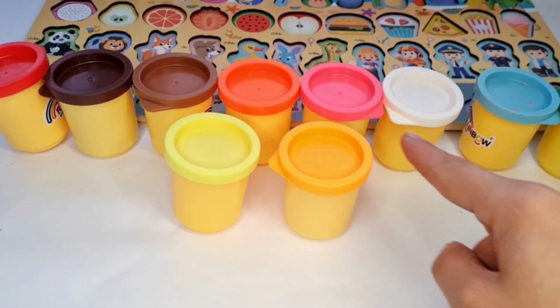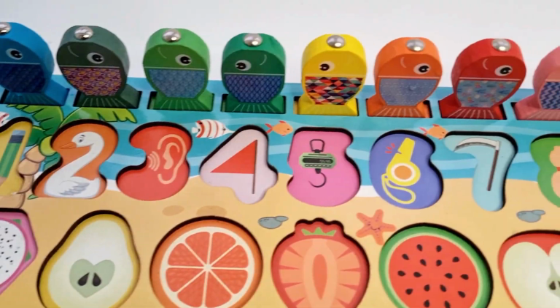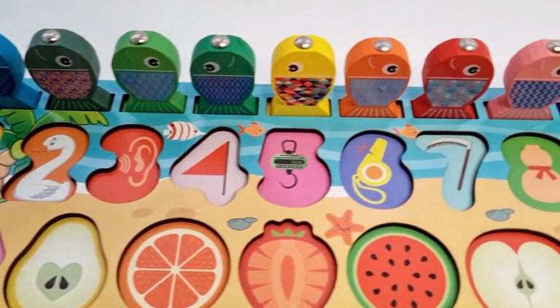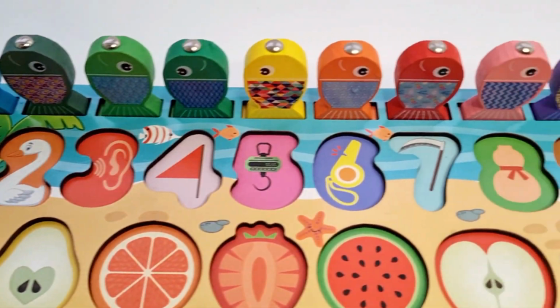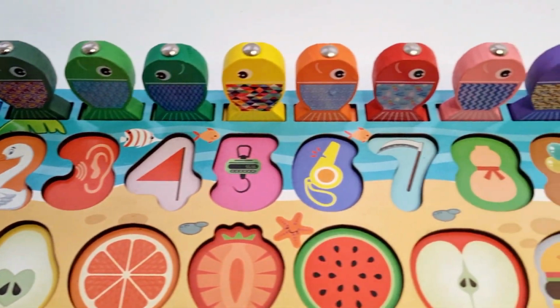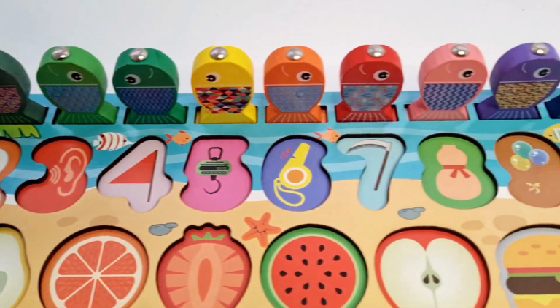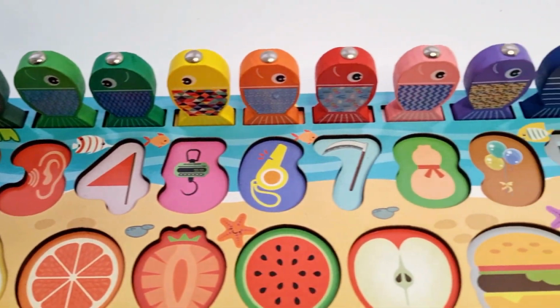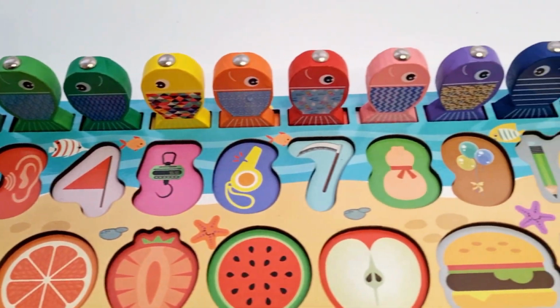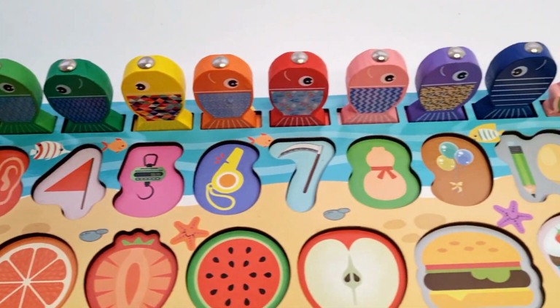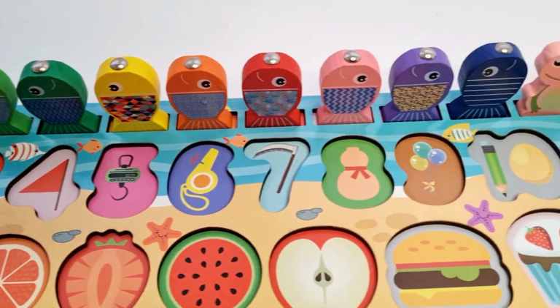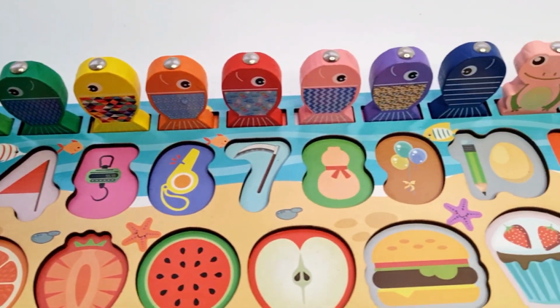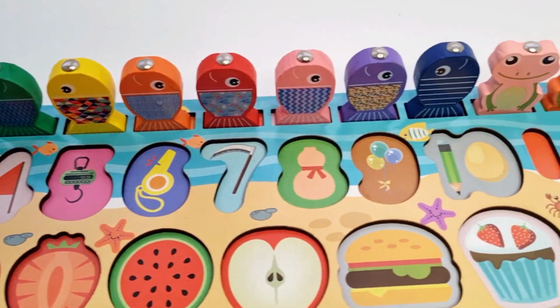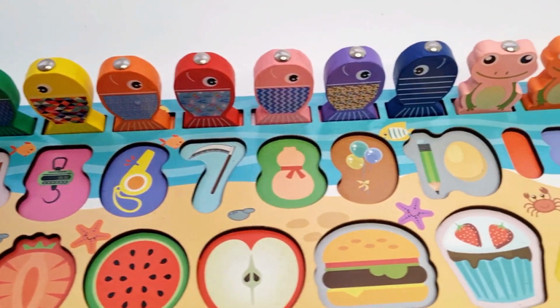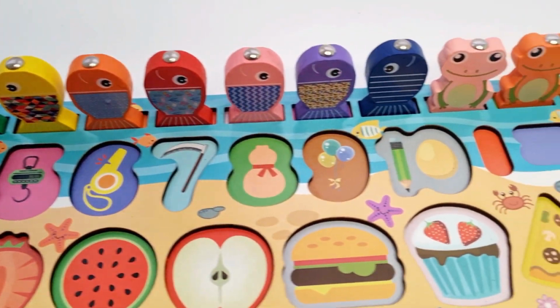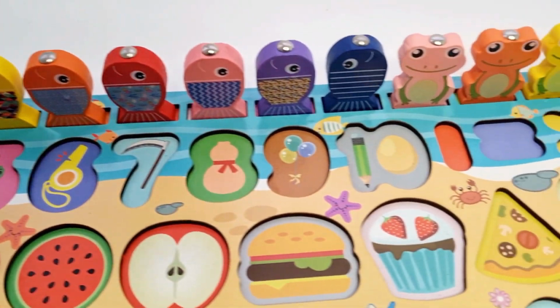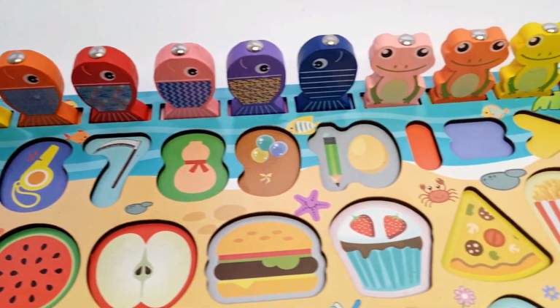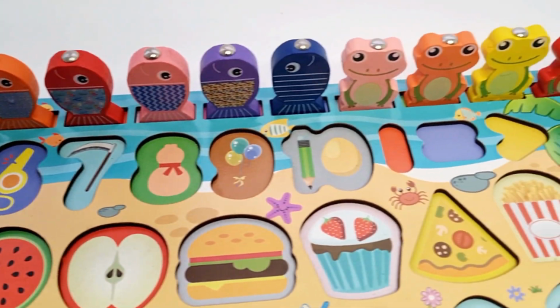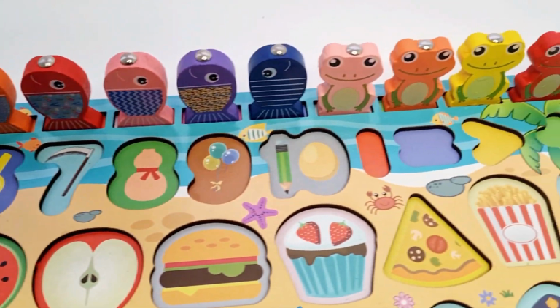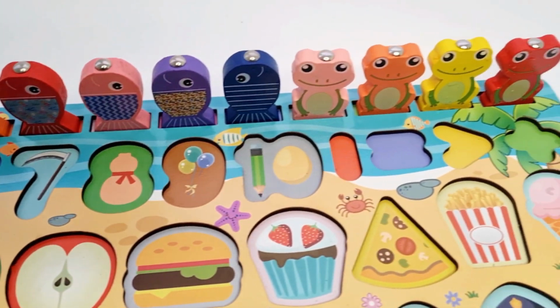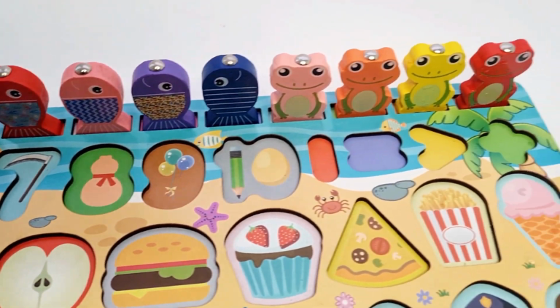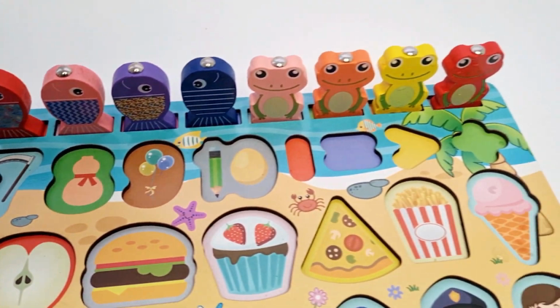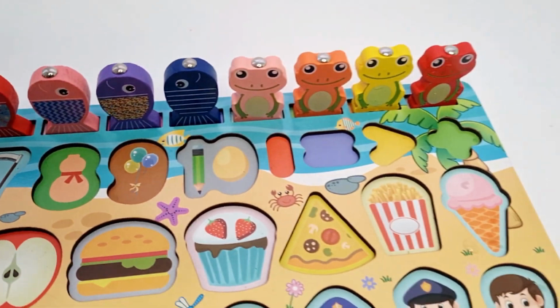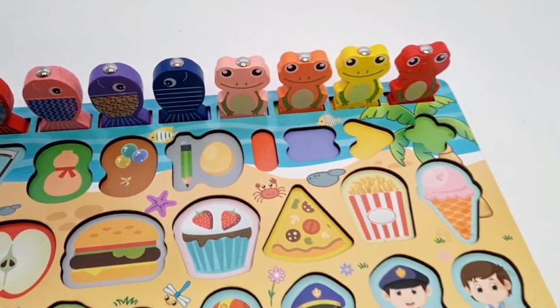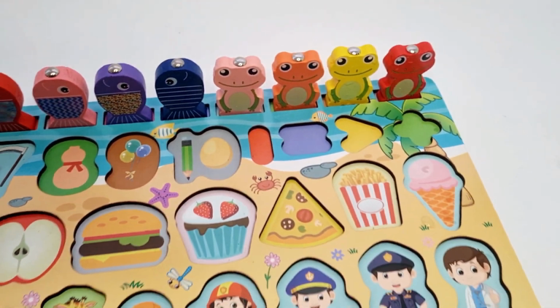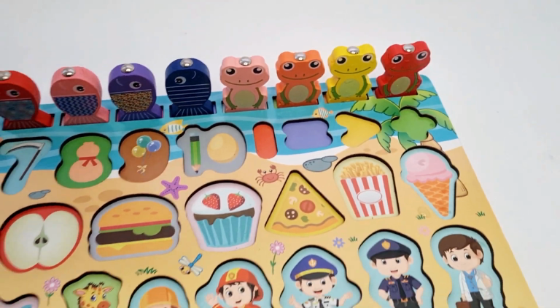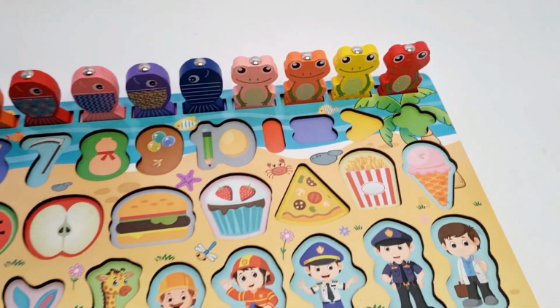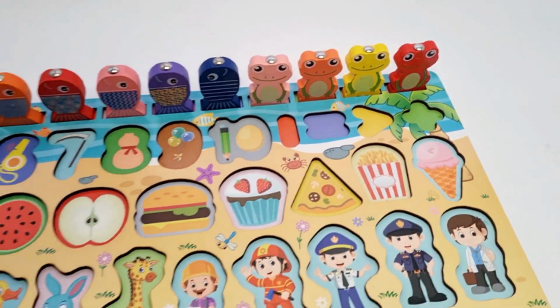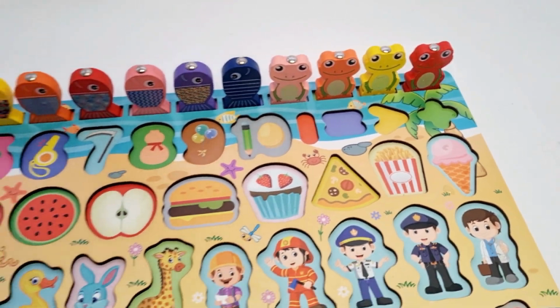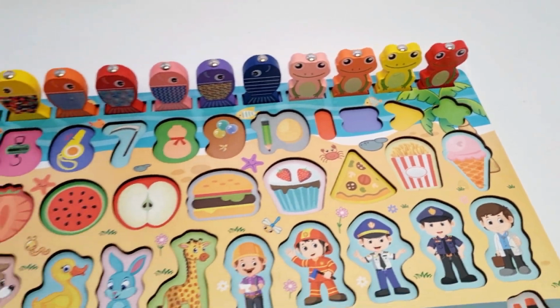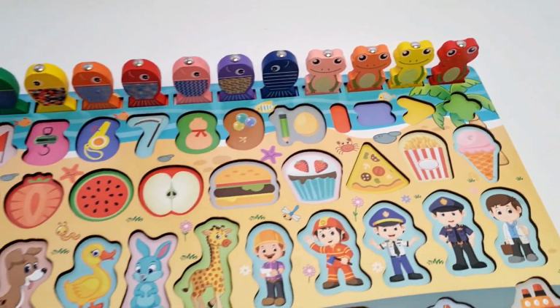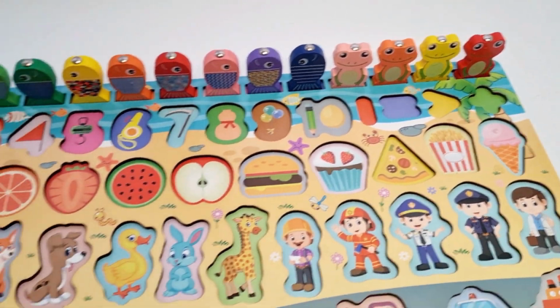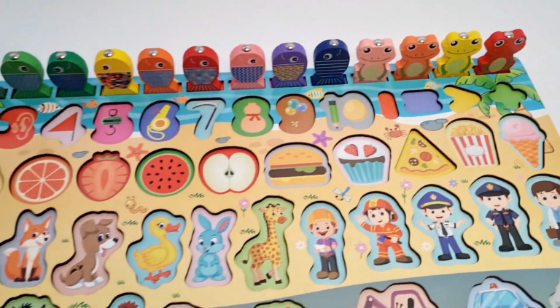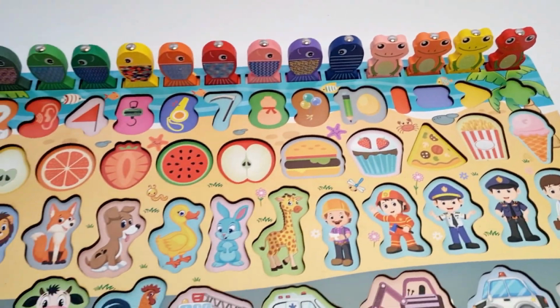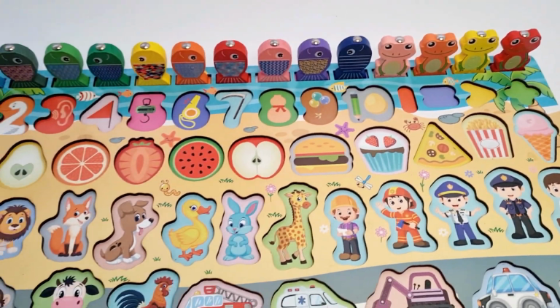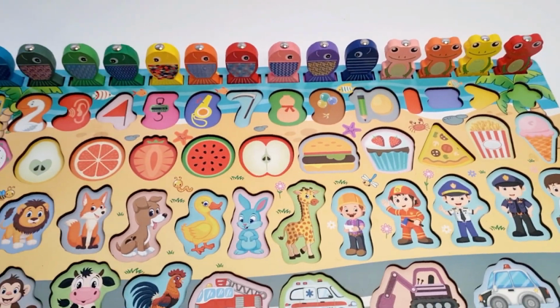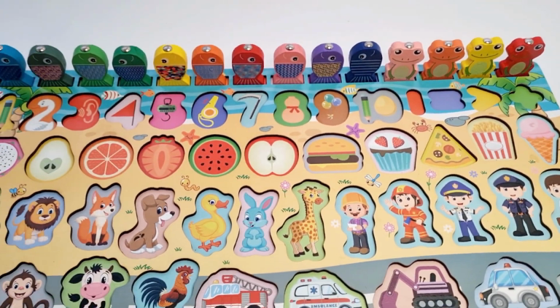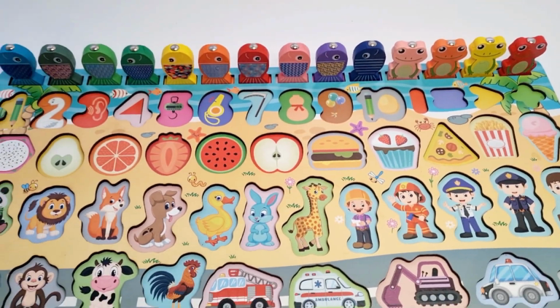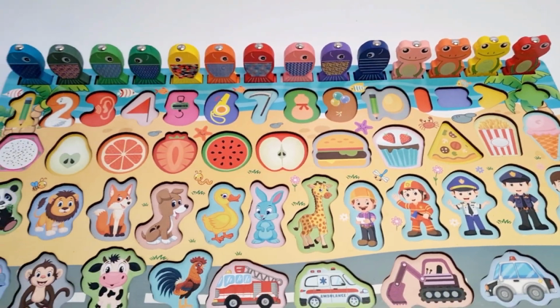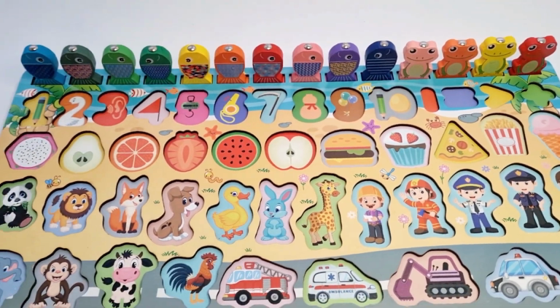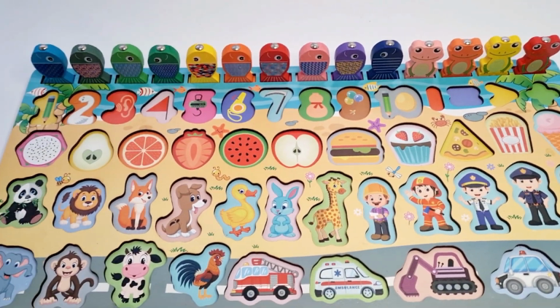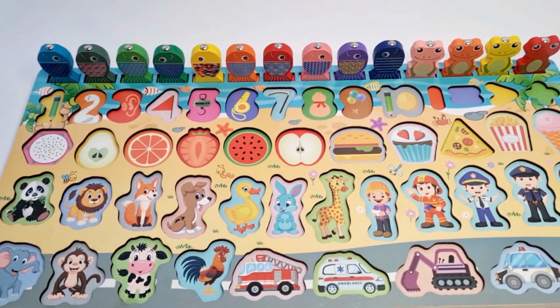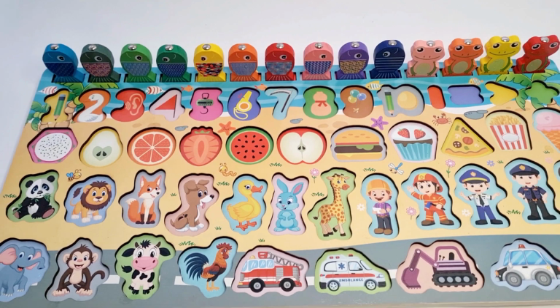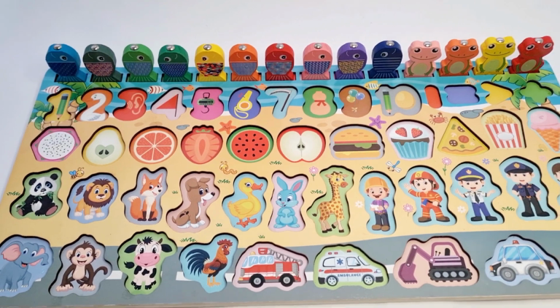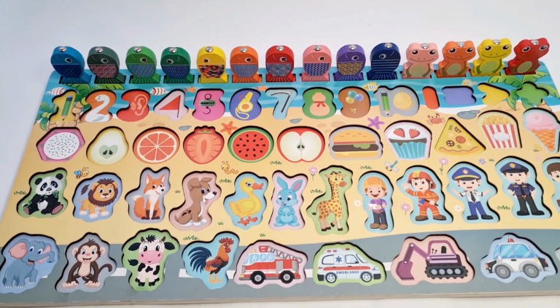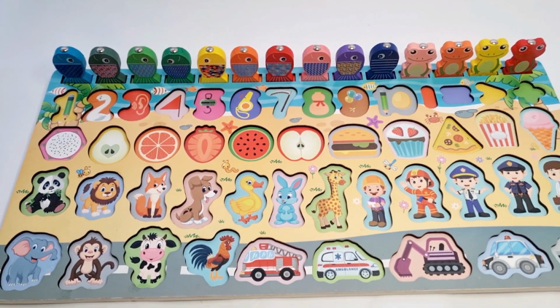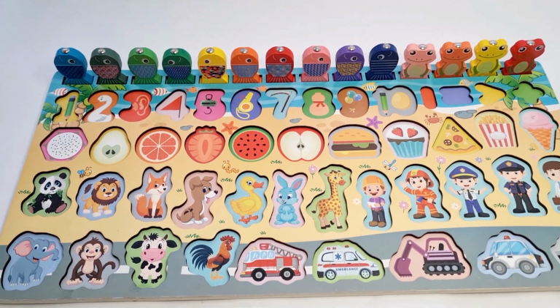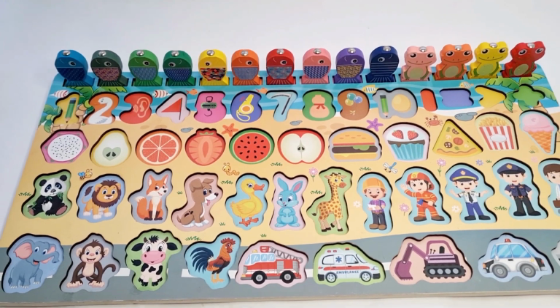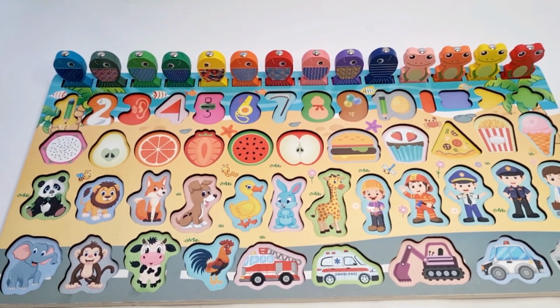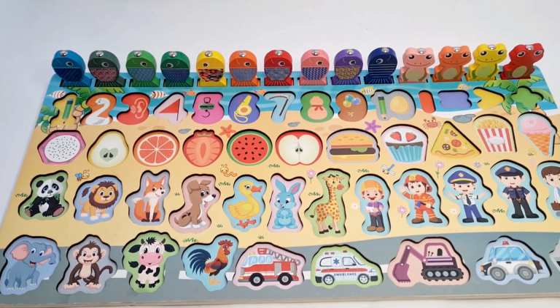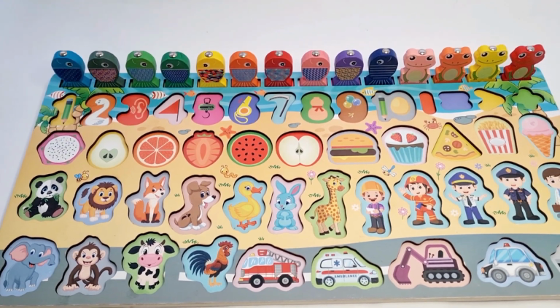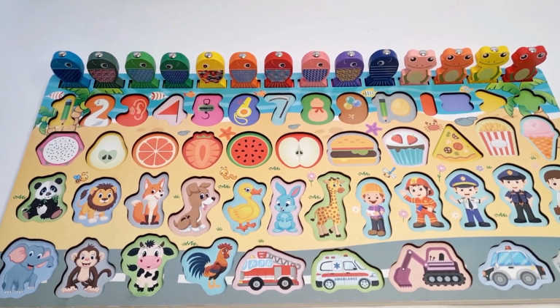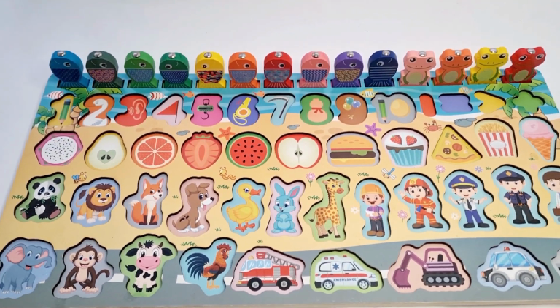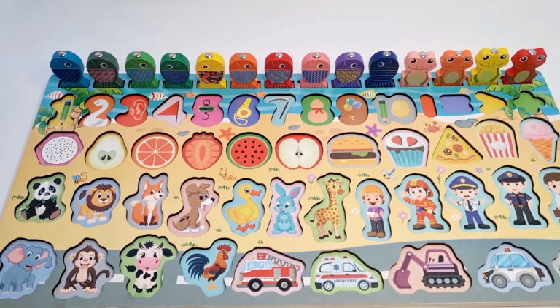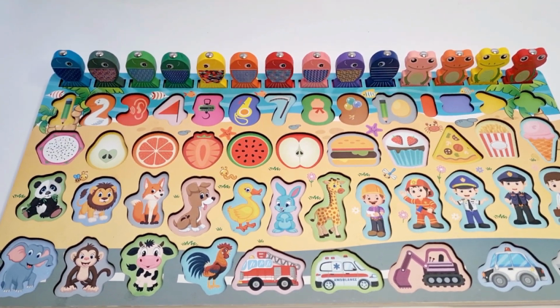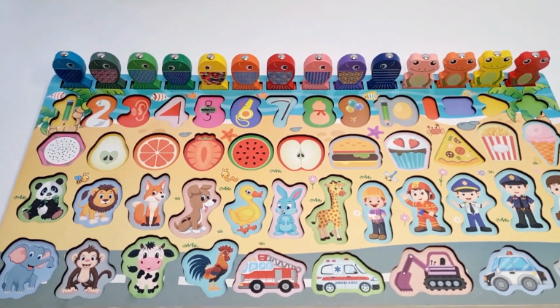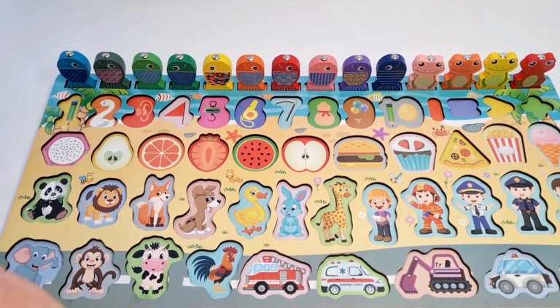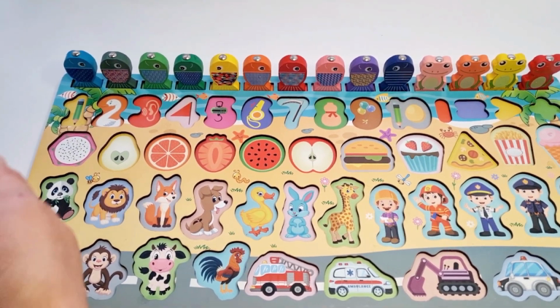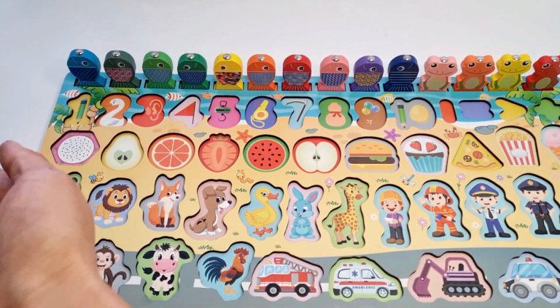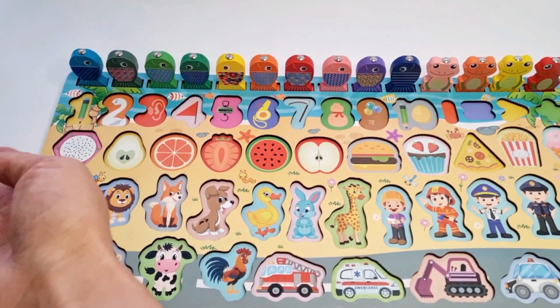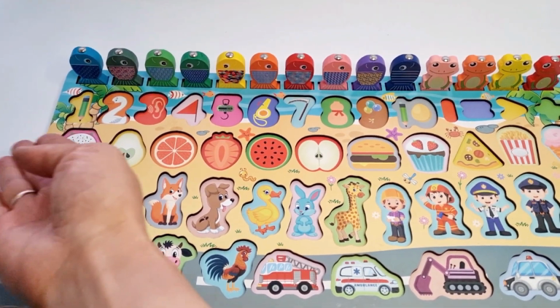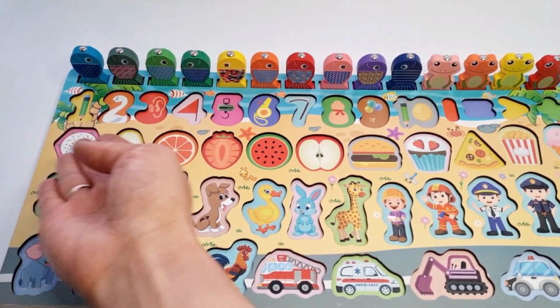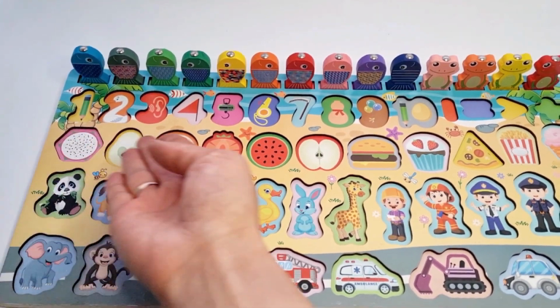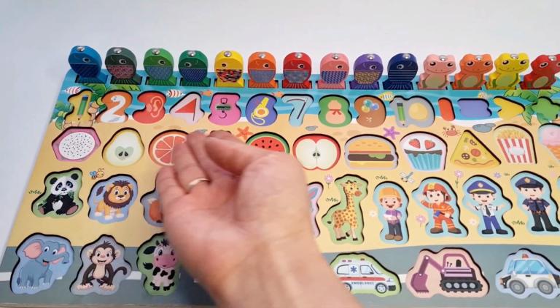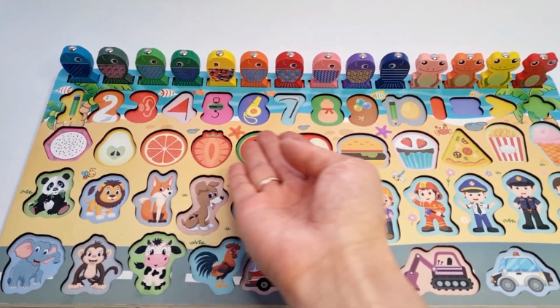Wow, guys, our fish and frags are in place. But look, our numbers are missing. Let's find them.